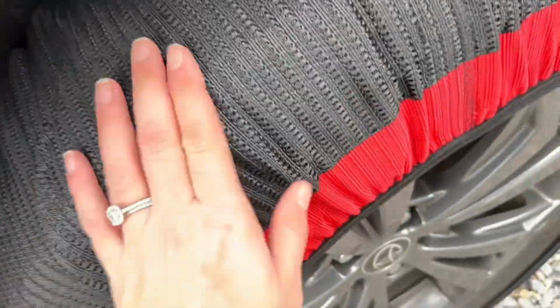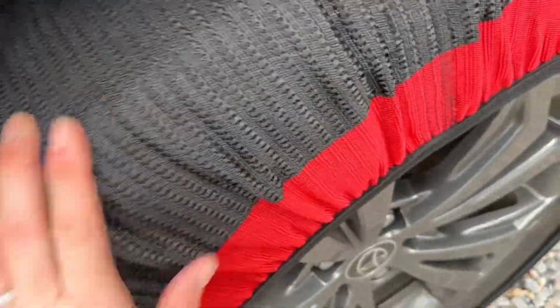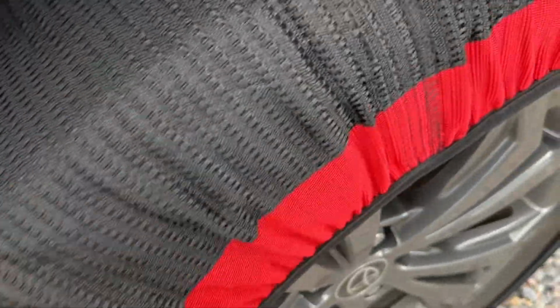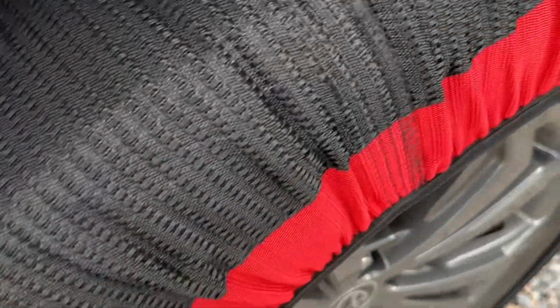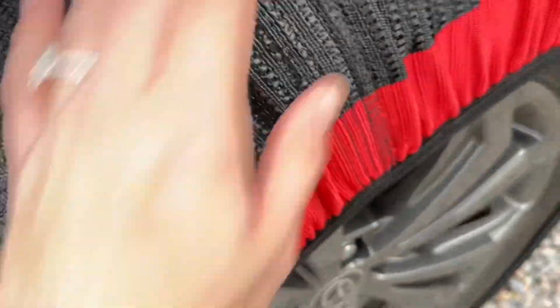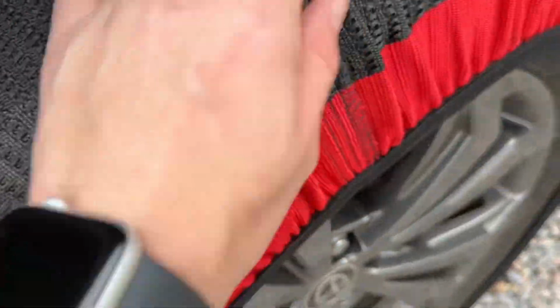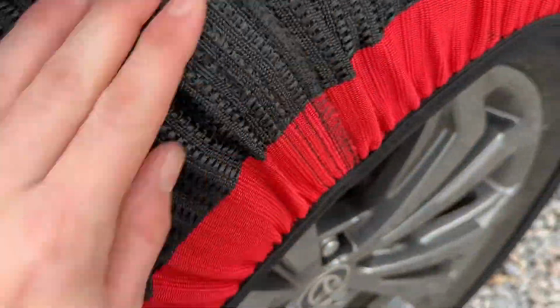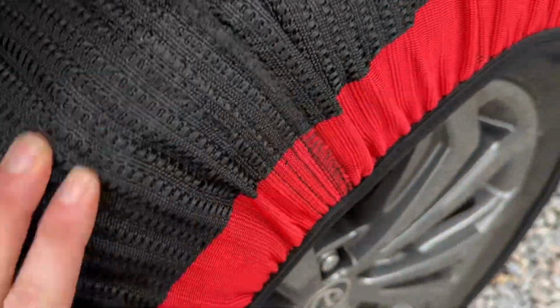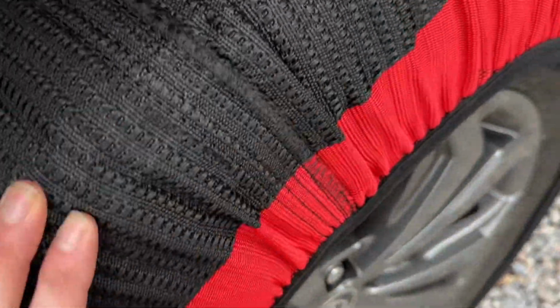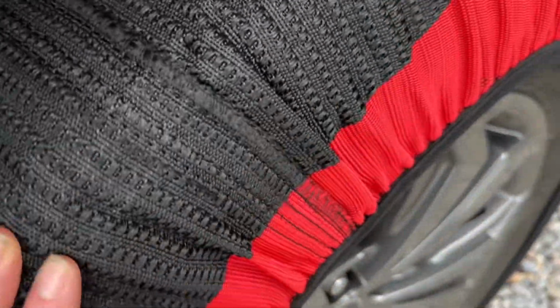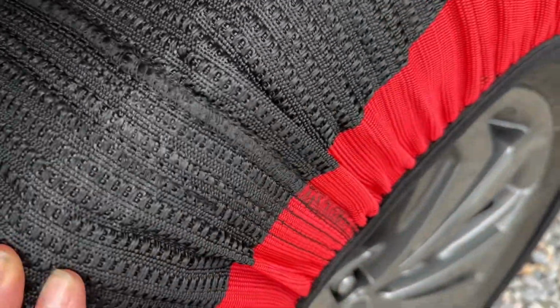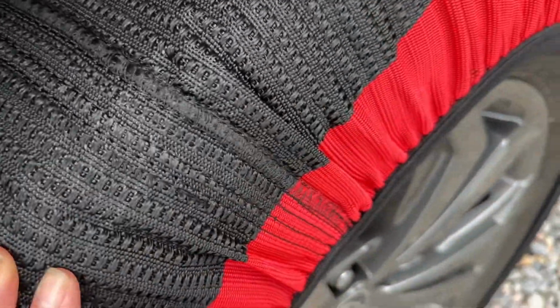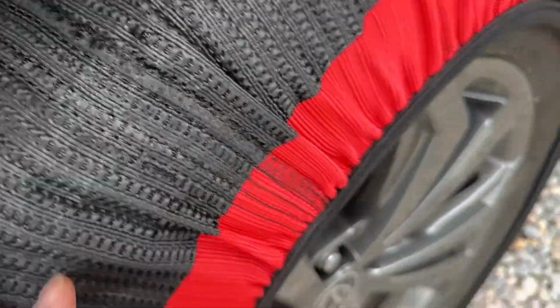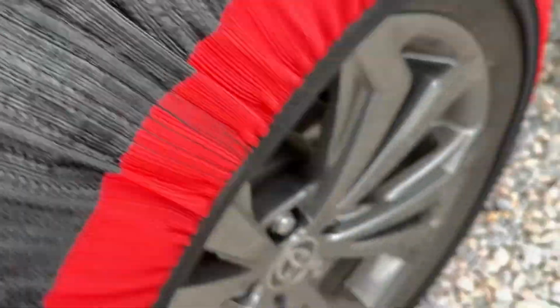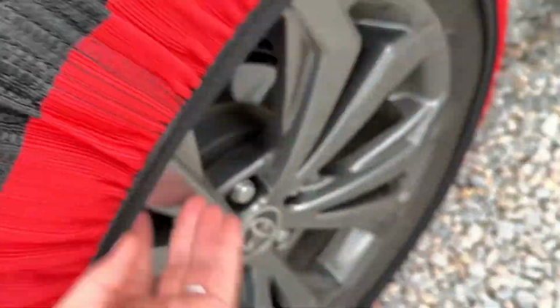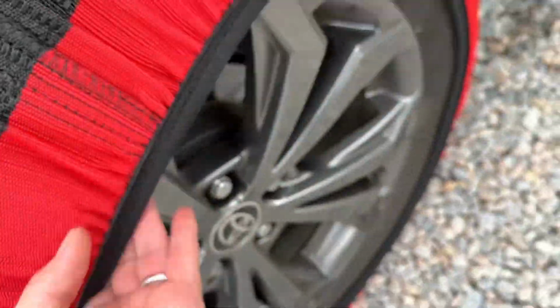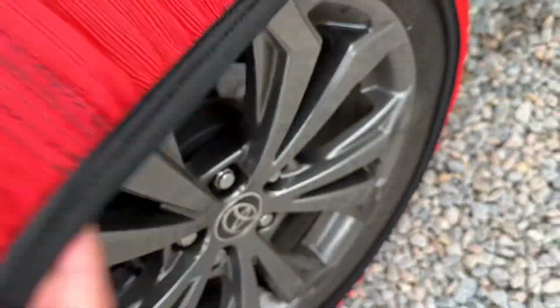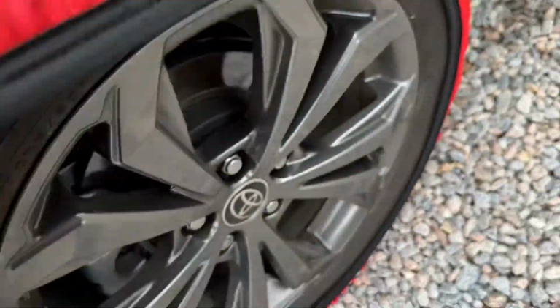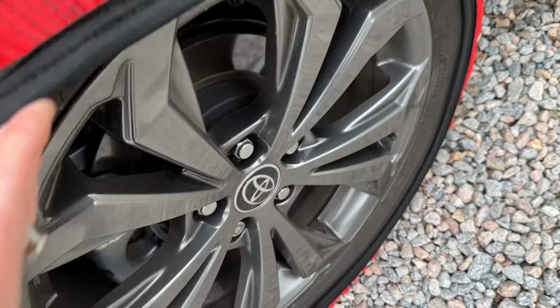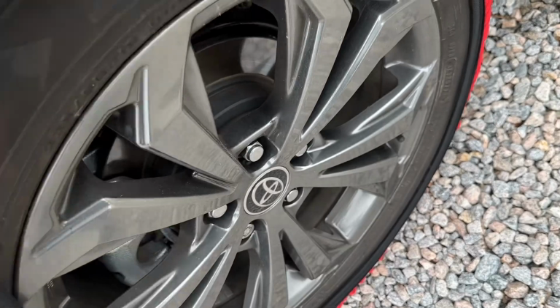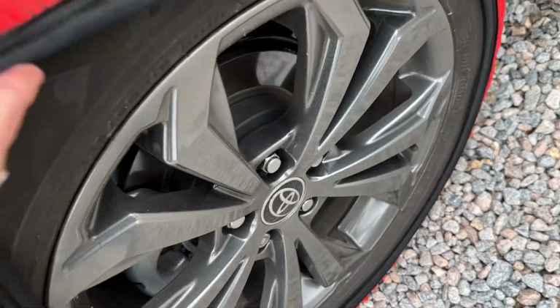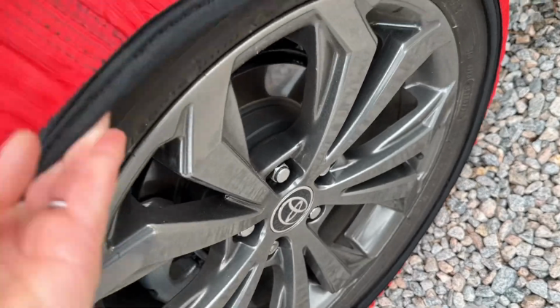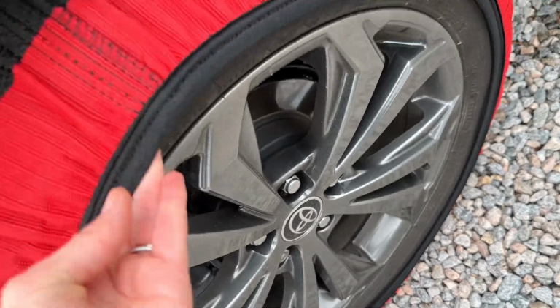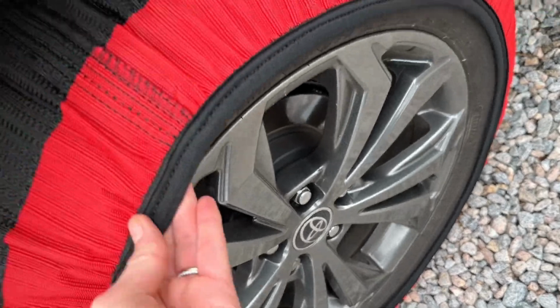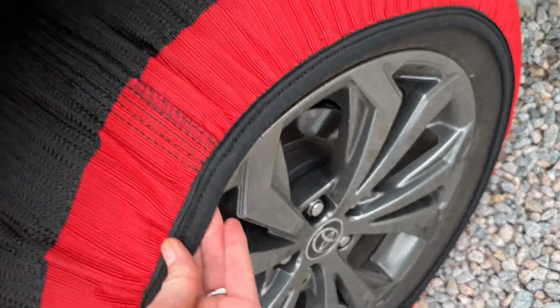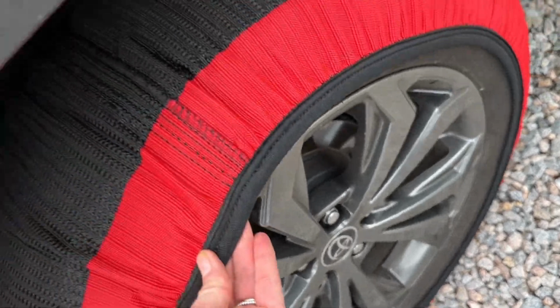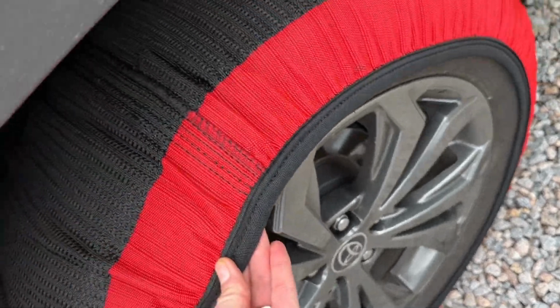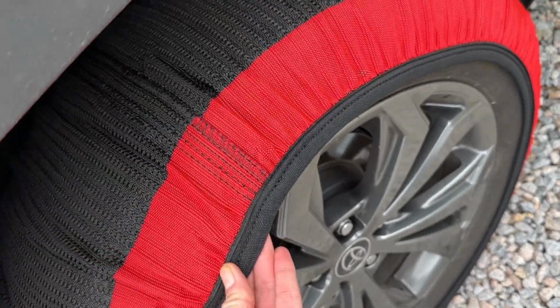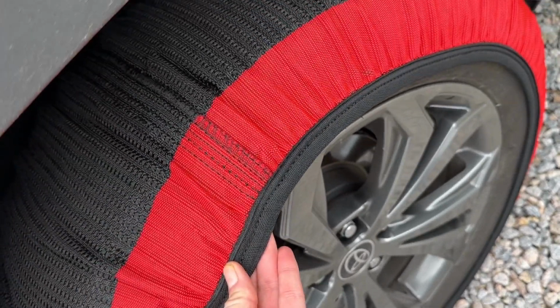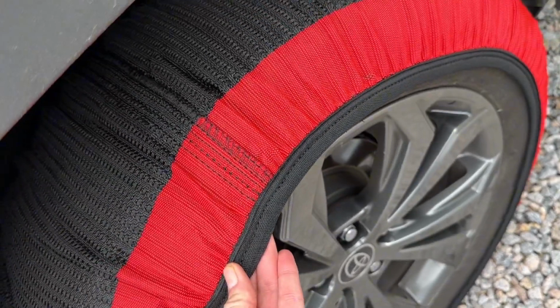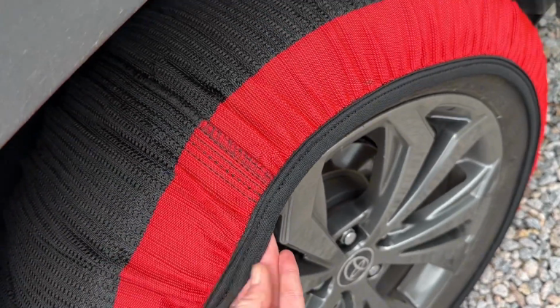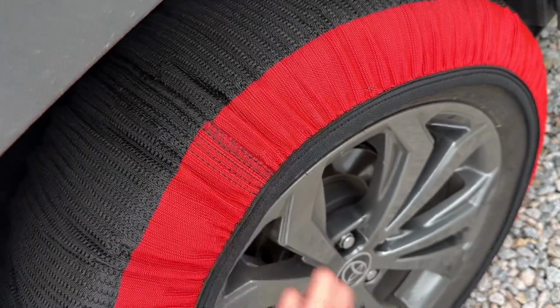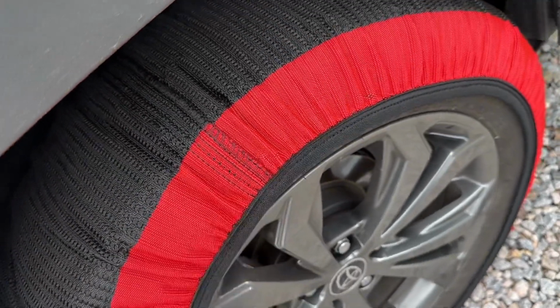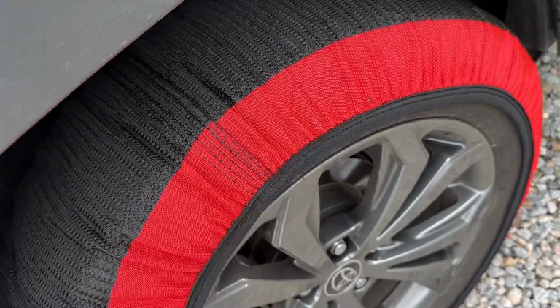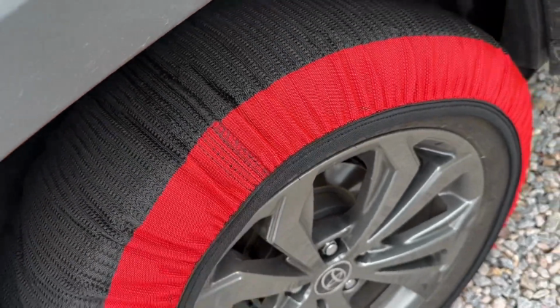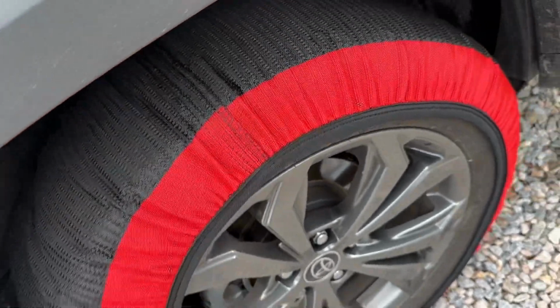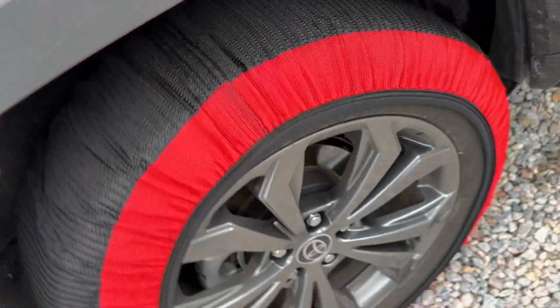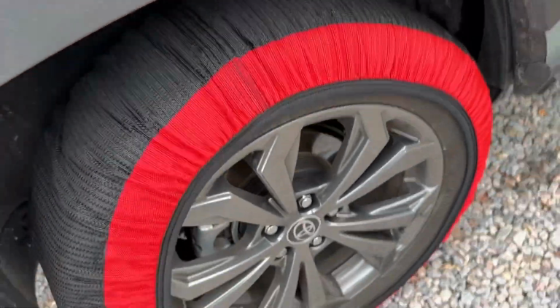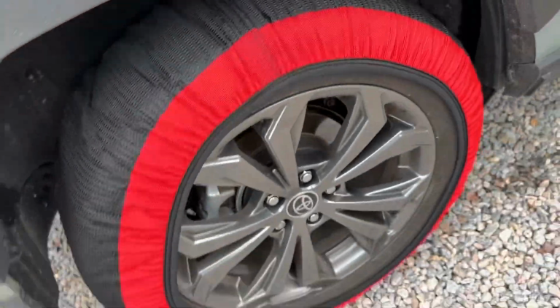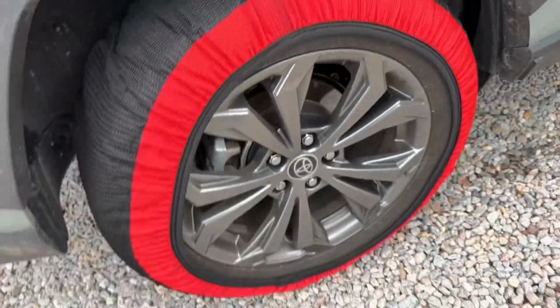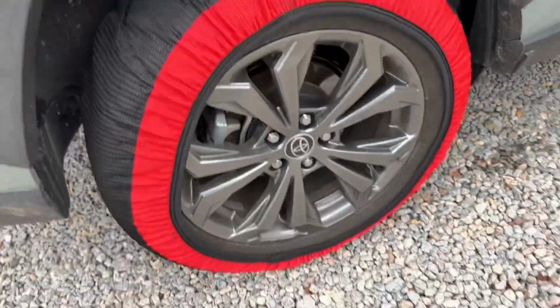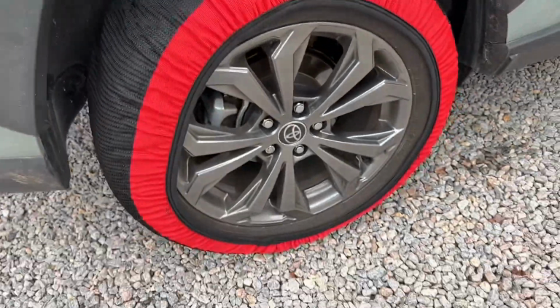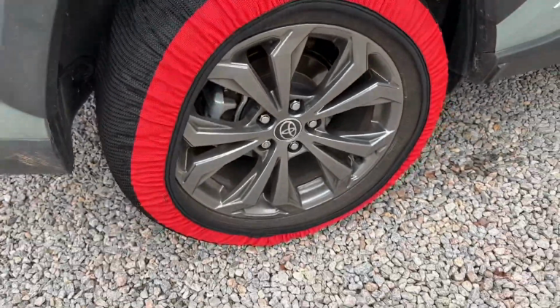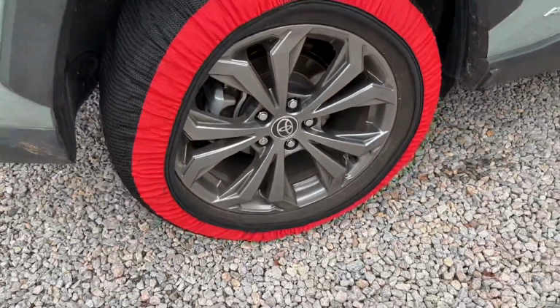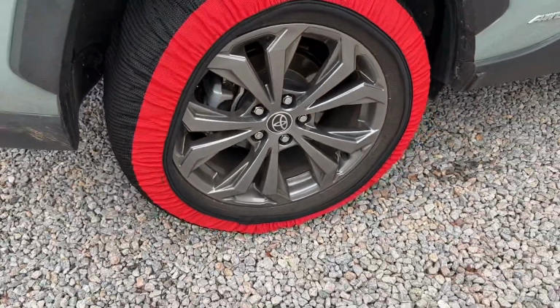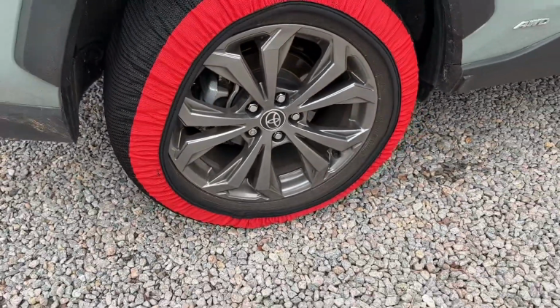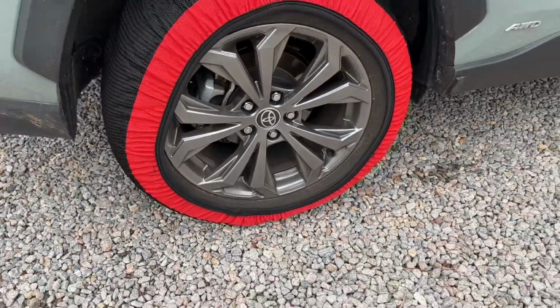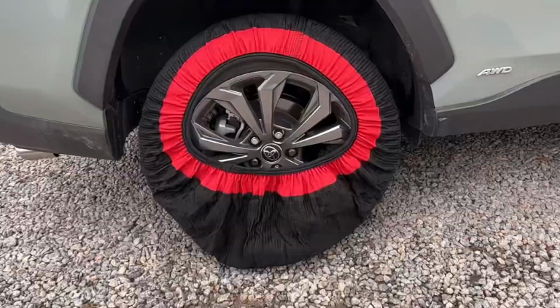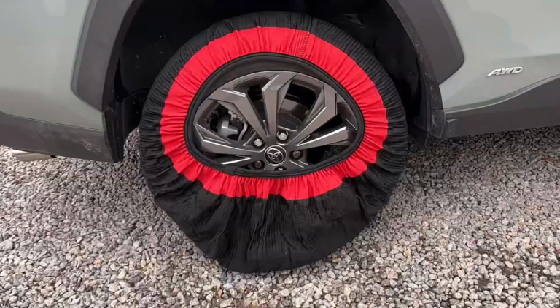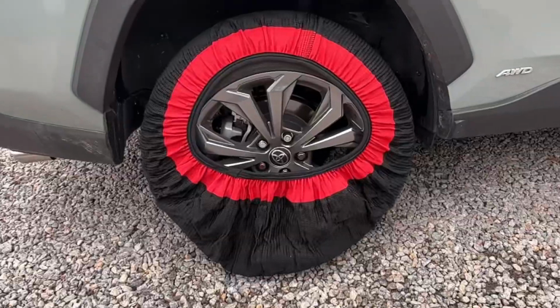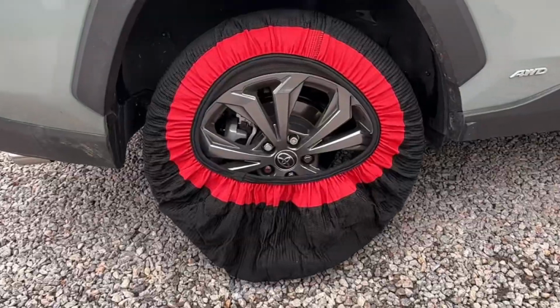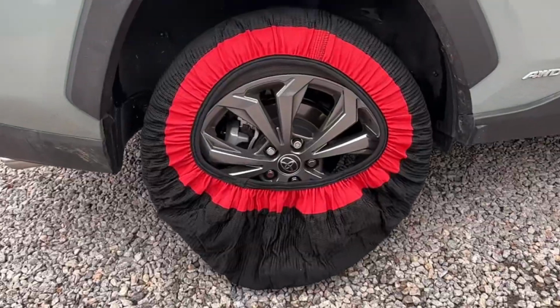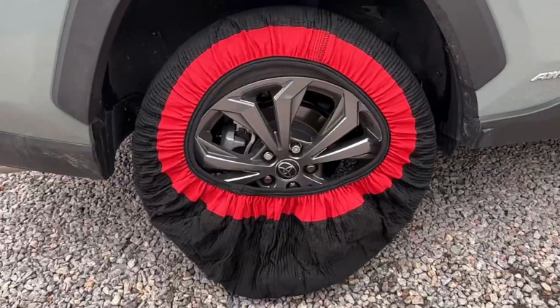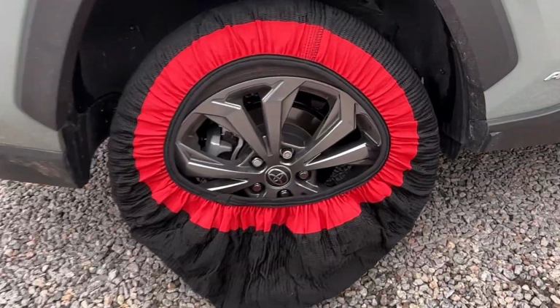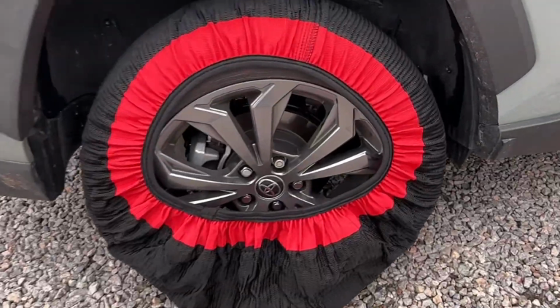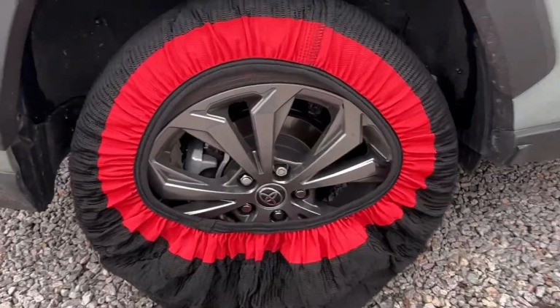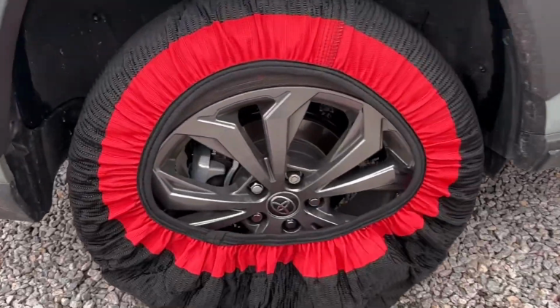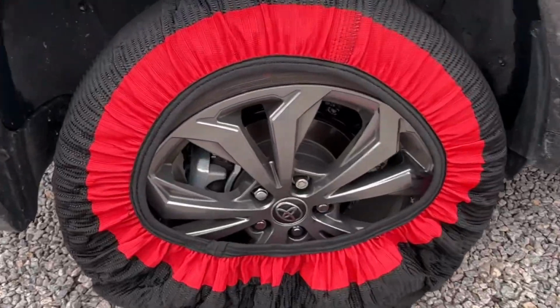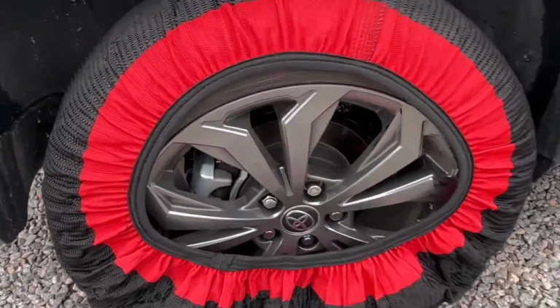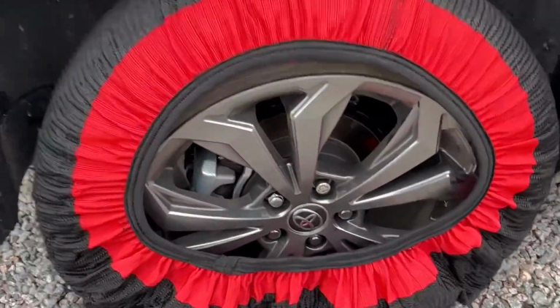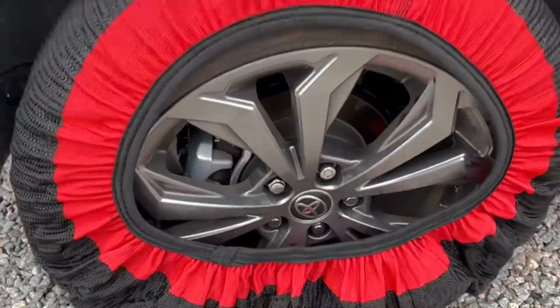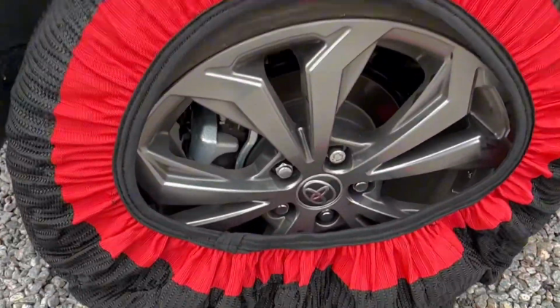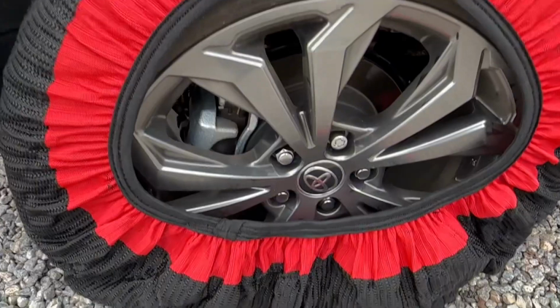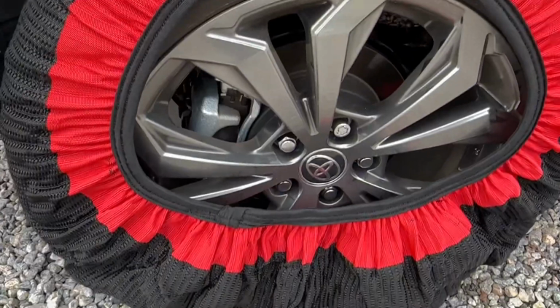Looking up close at the sock, you can see how it's going to give you the extra traction with the grooves. Plus, if it's snug on your wheel, it's not going to wiggle or get loose or fall off.